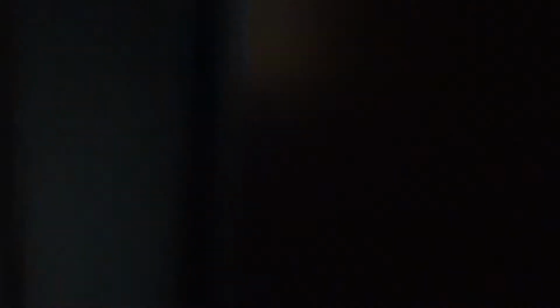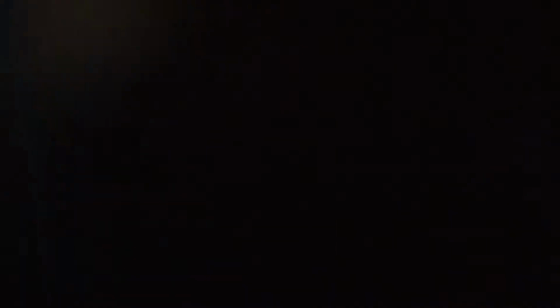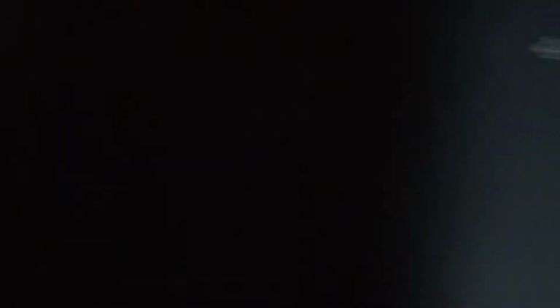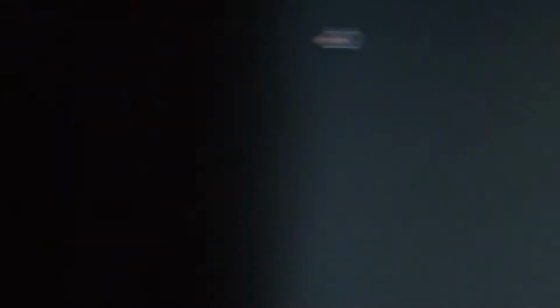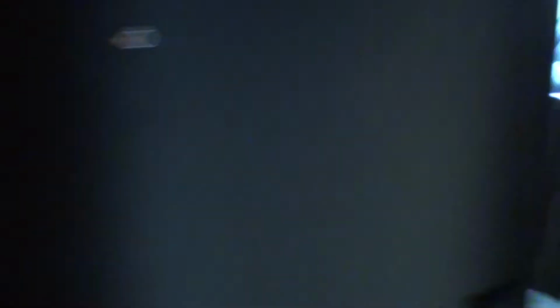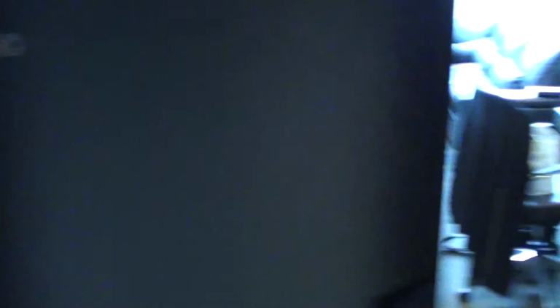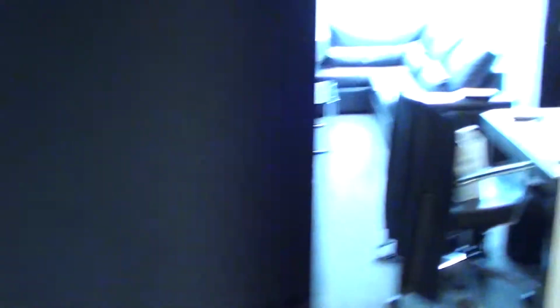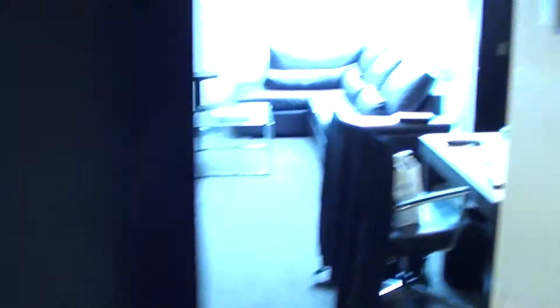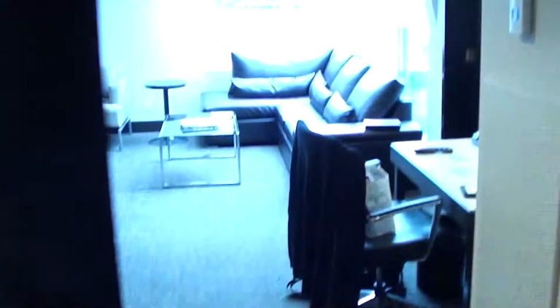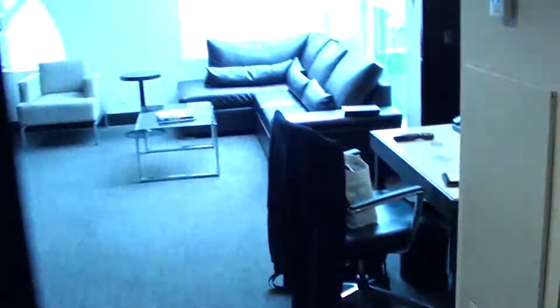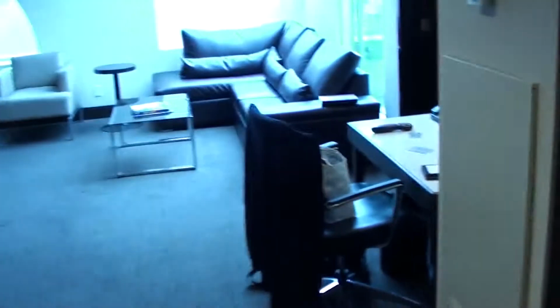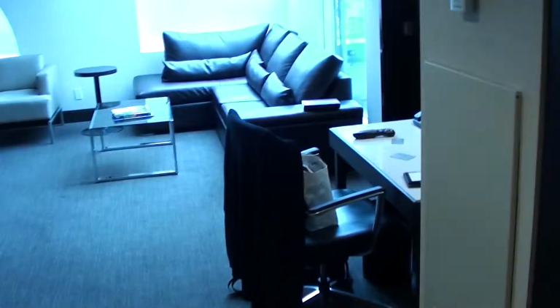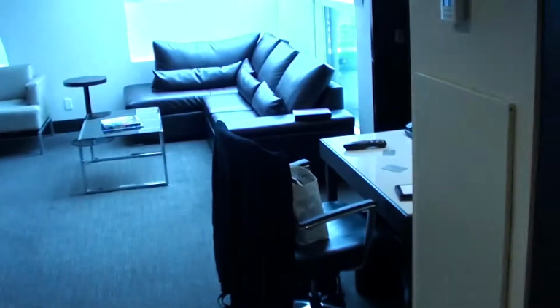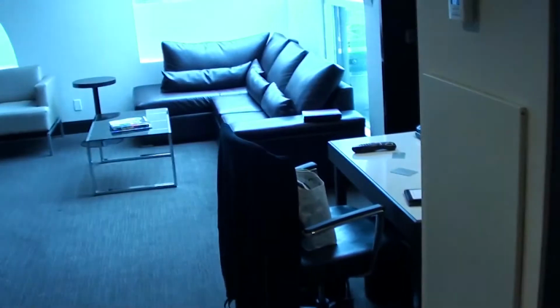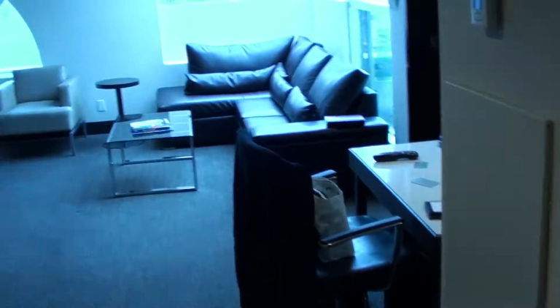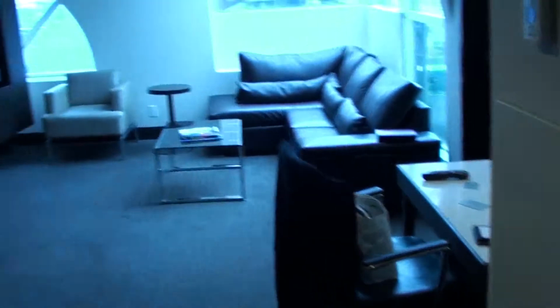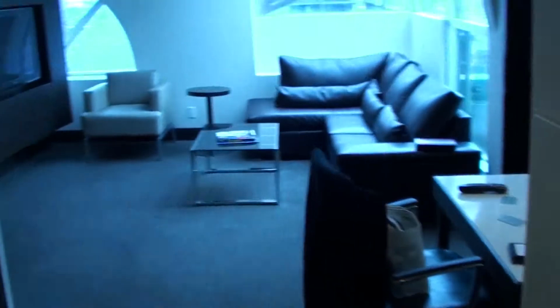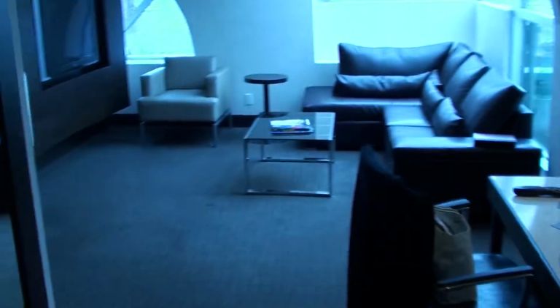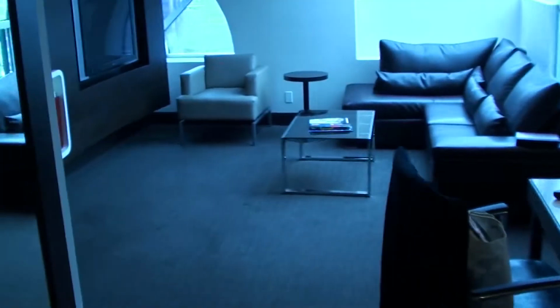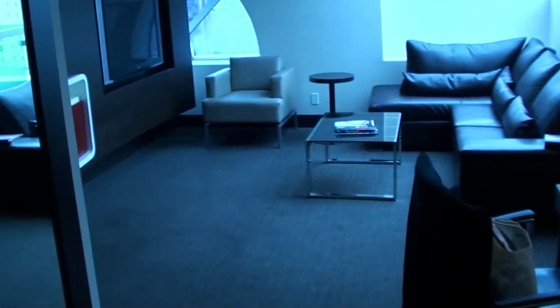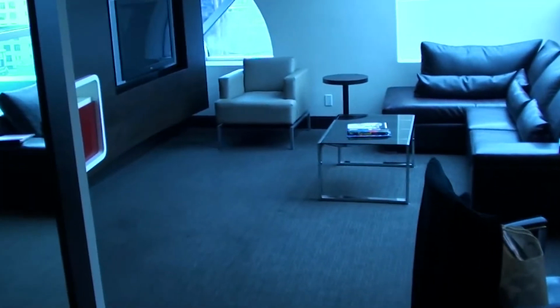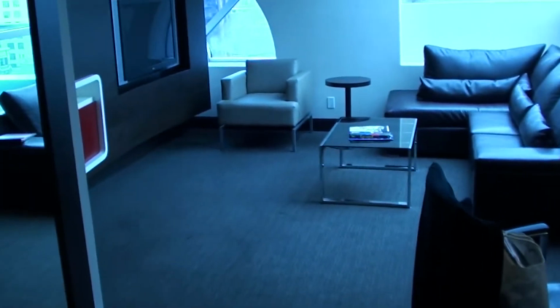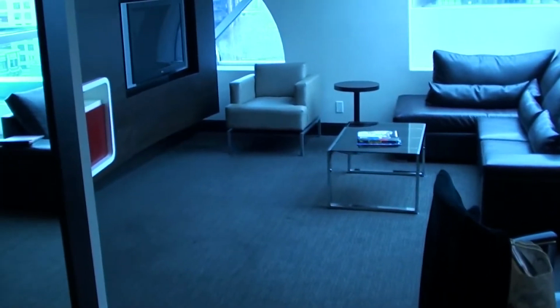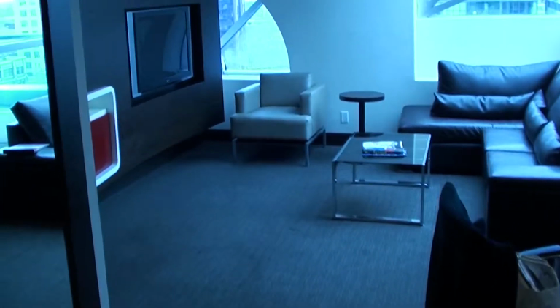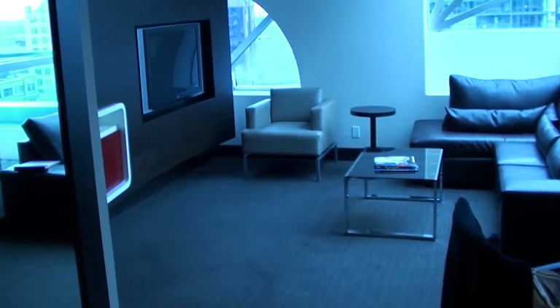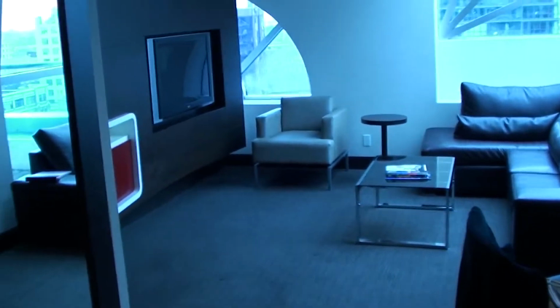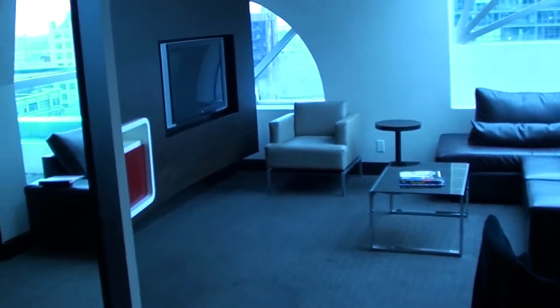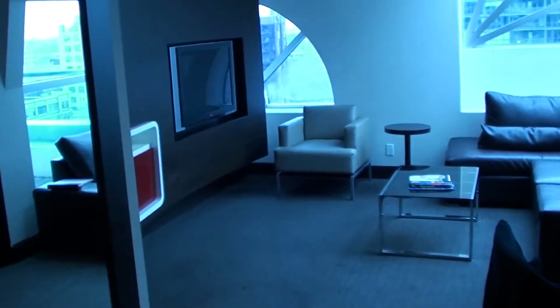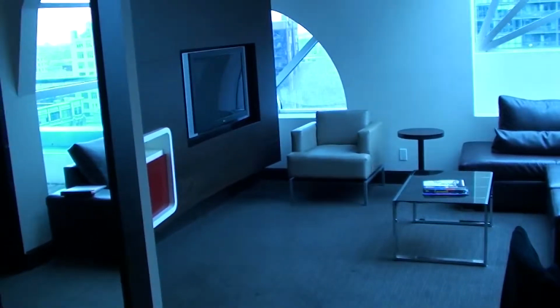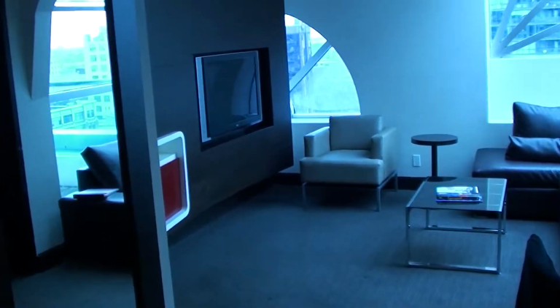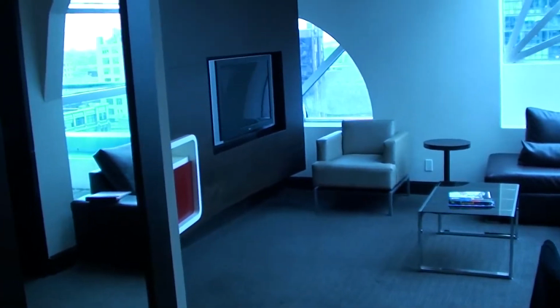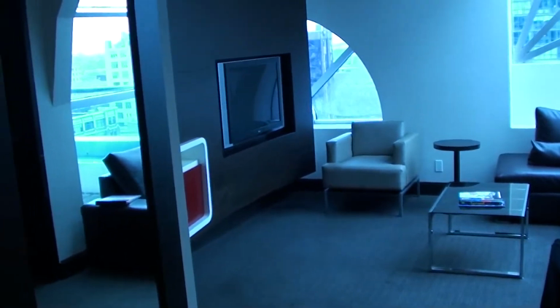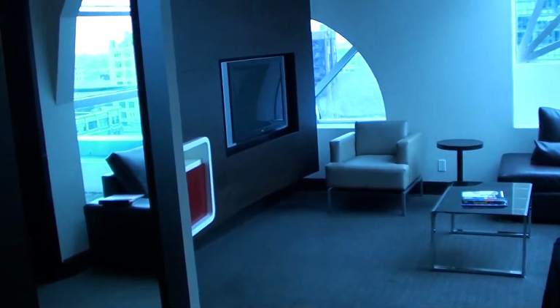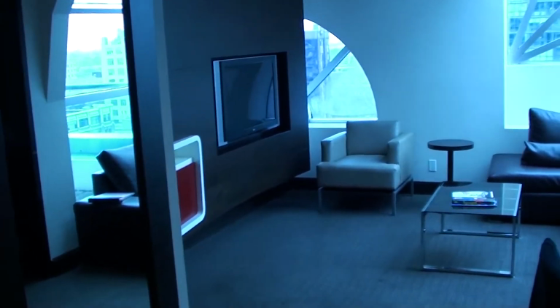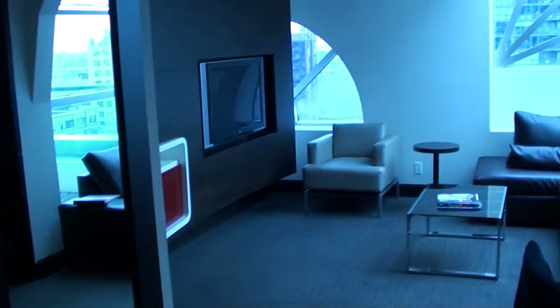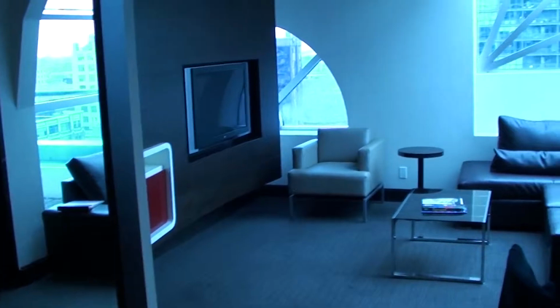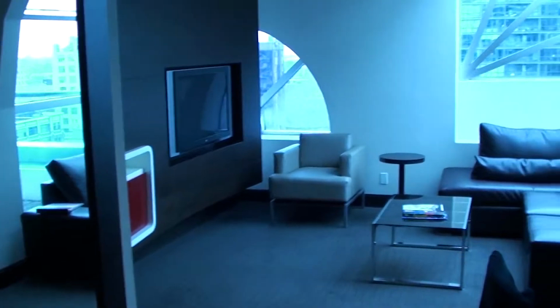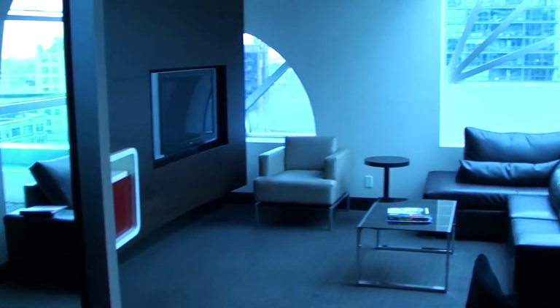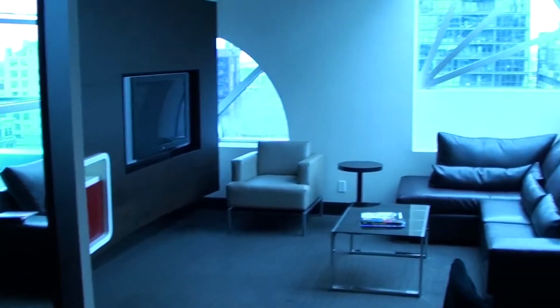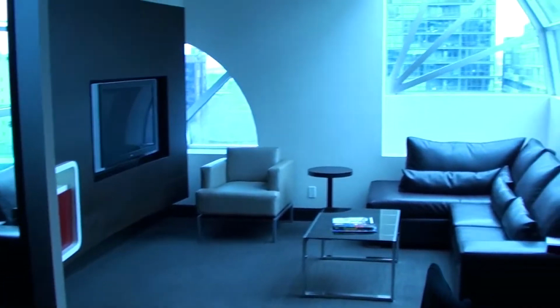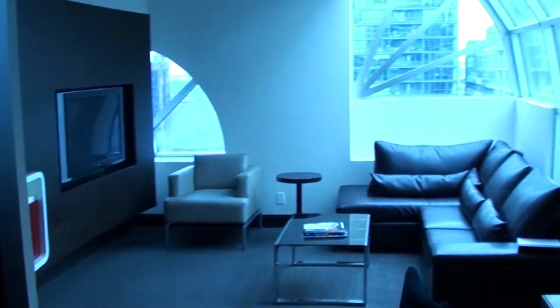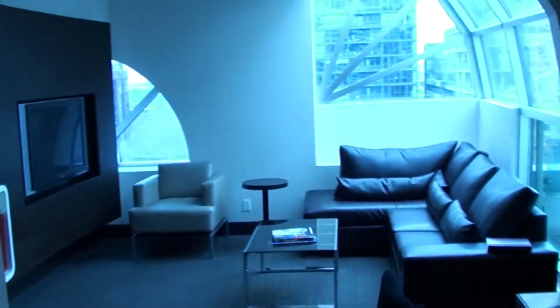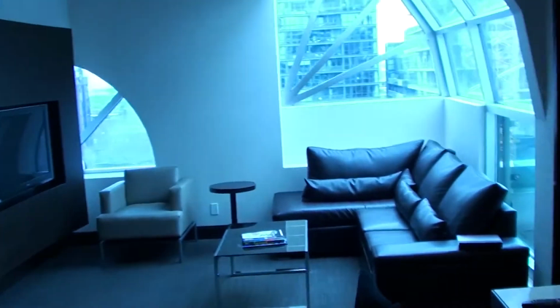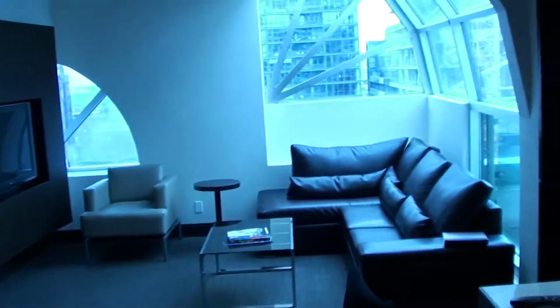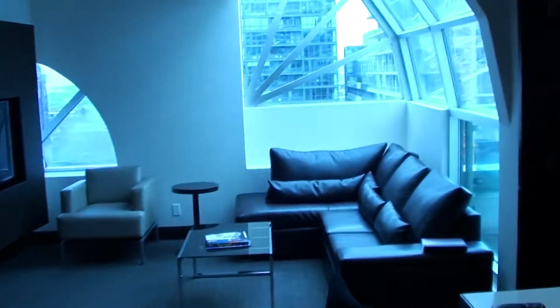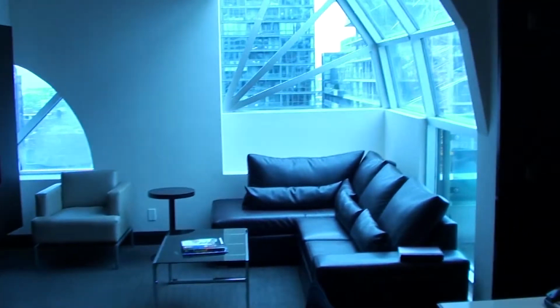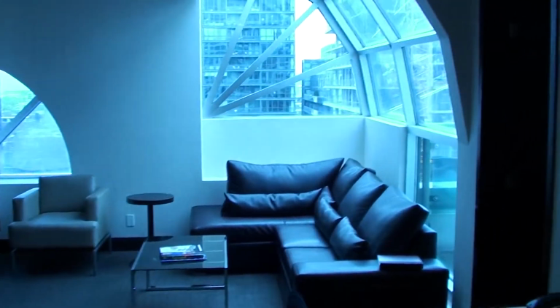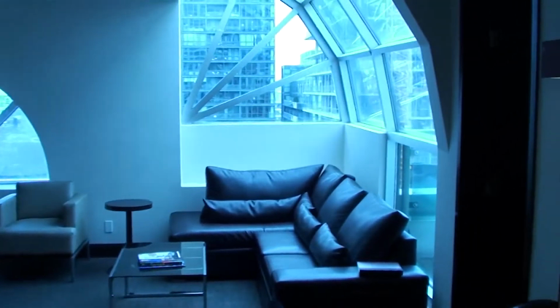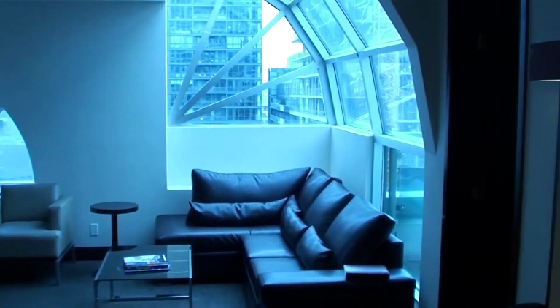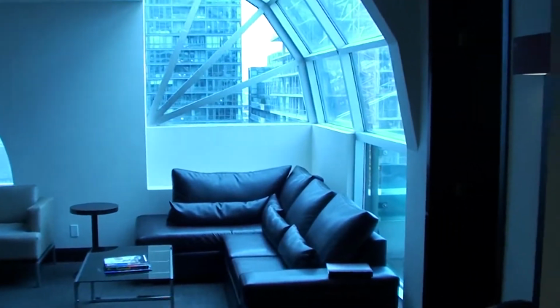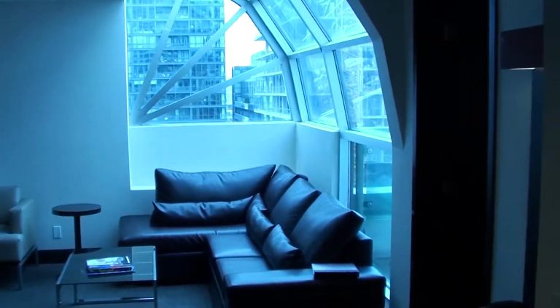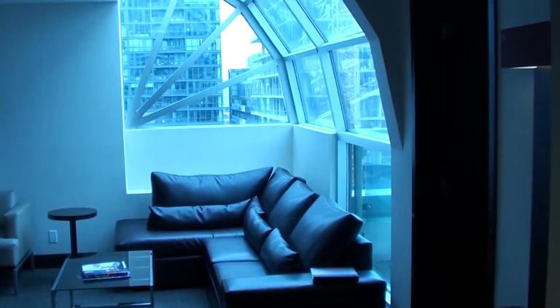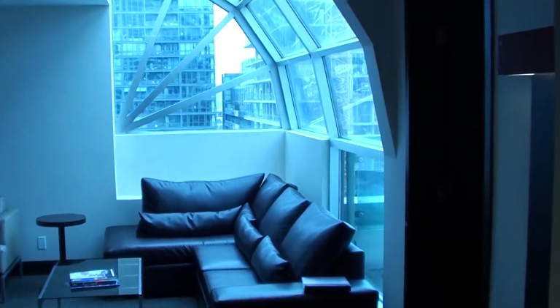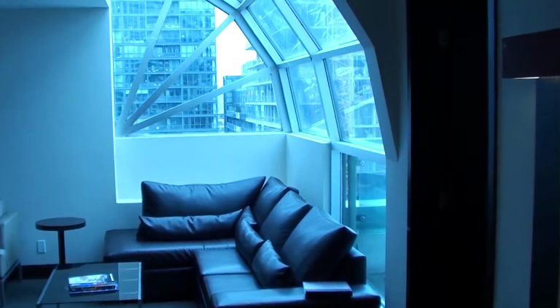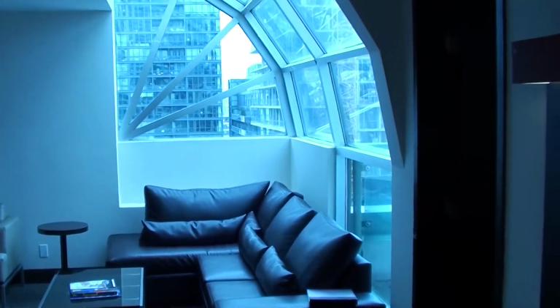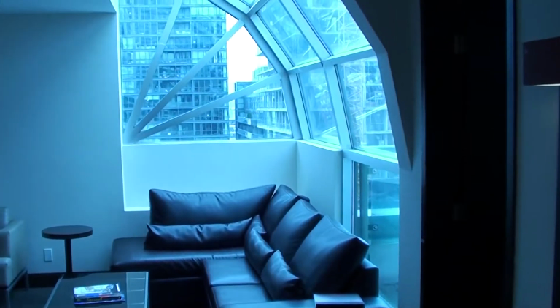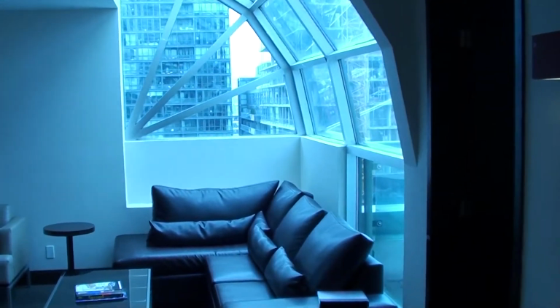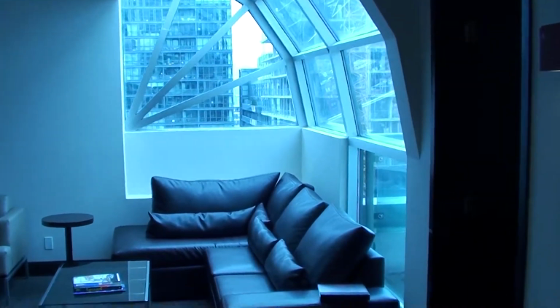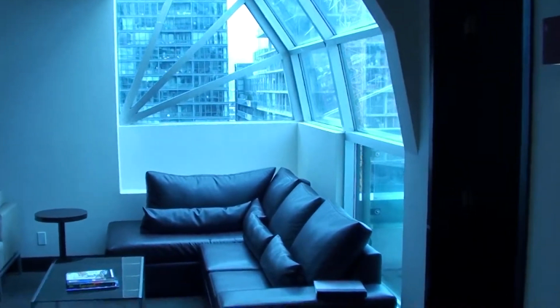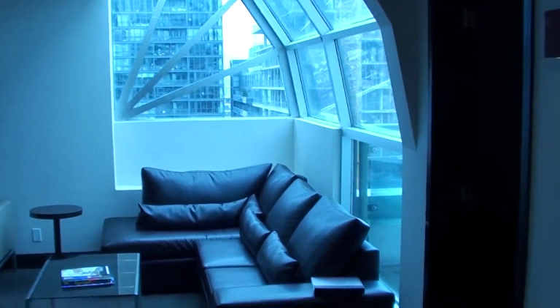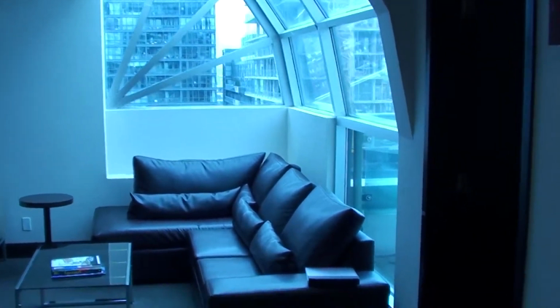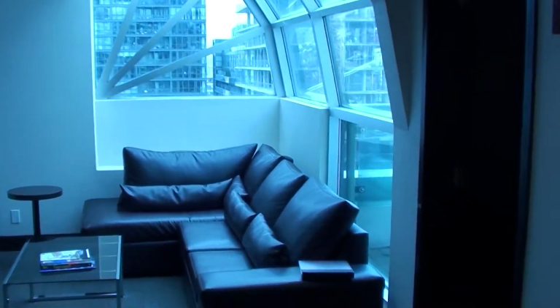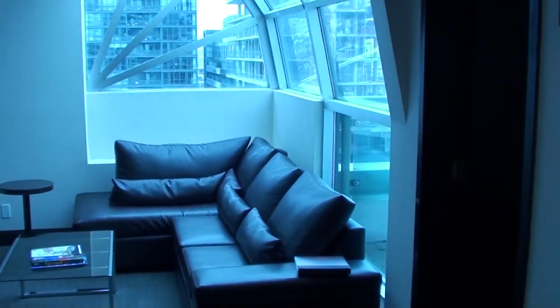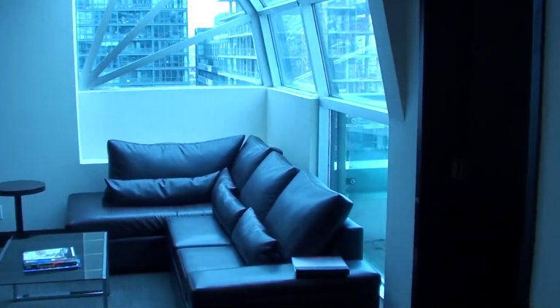Today I'm back at the Hyatt Regency Toronto King Street, and this is balcony suite 1241.